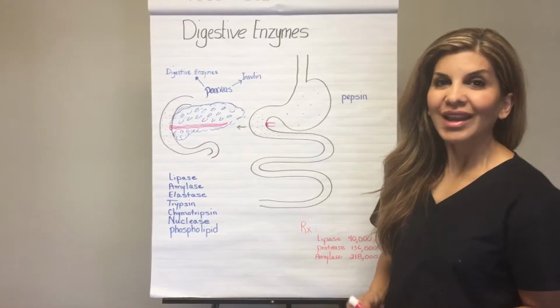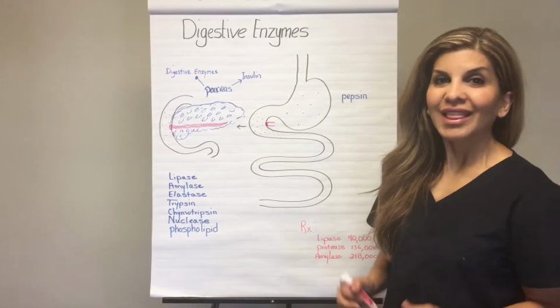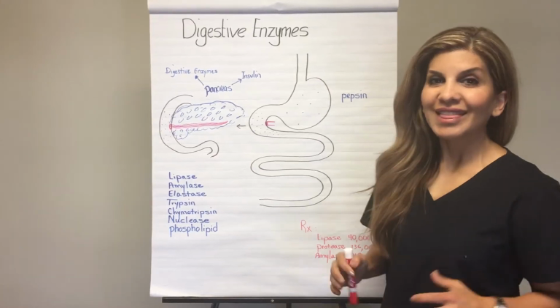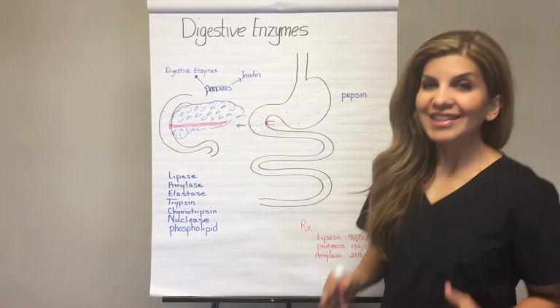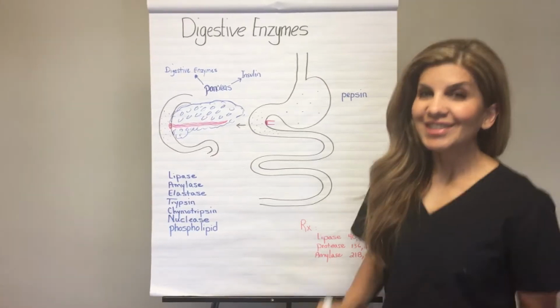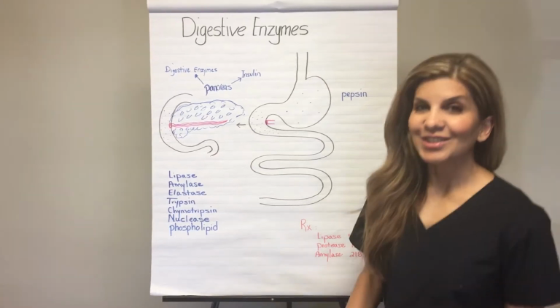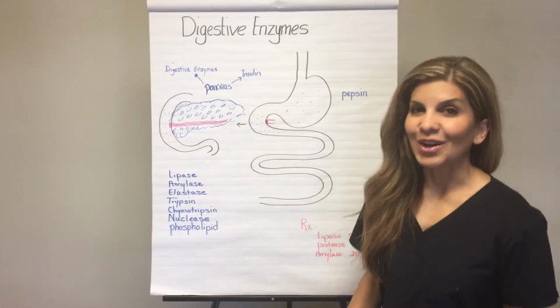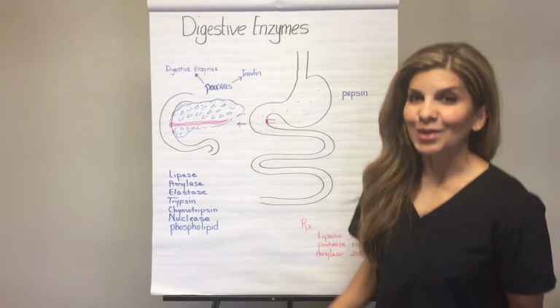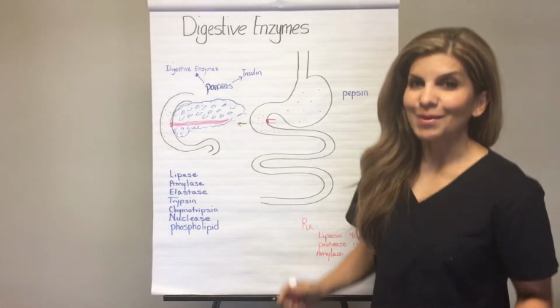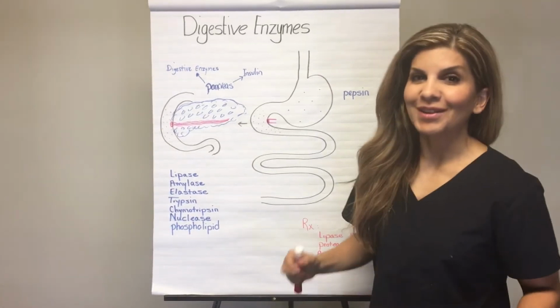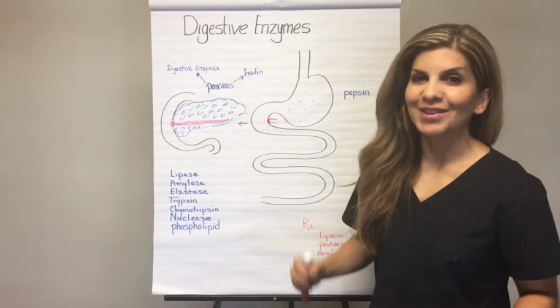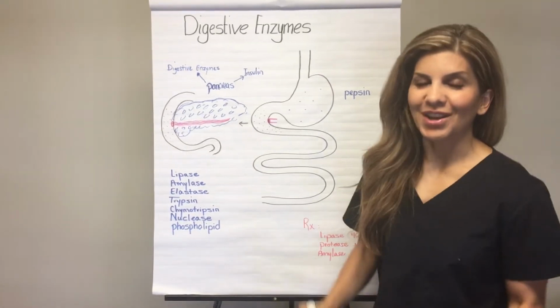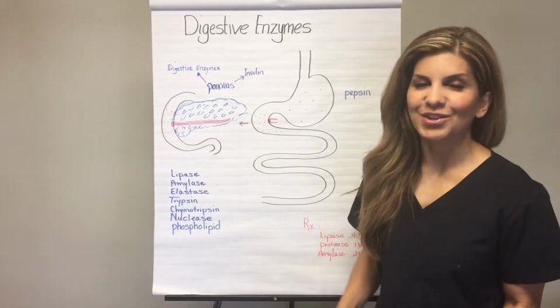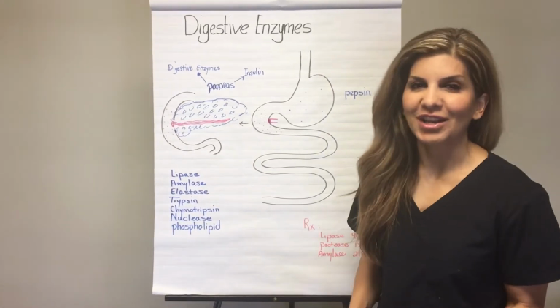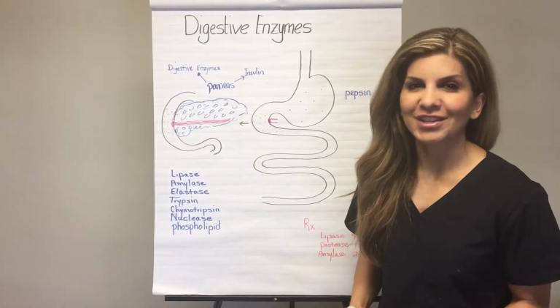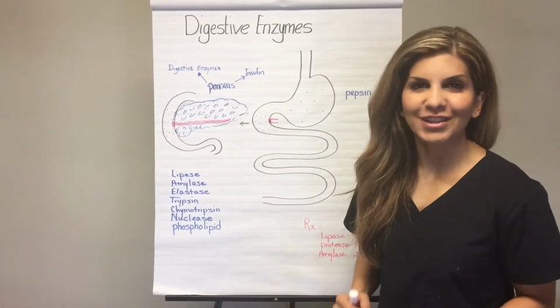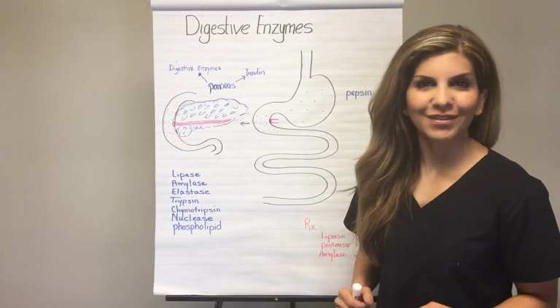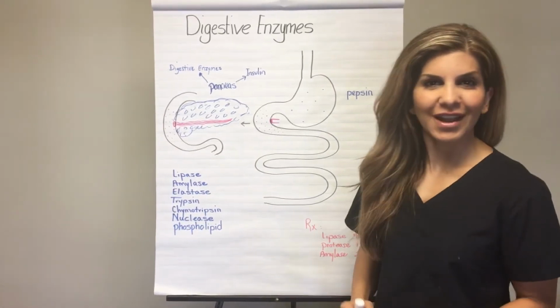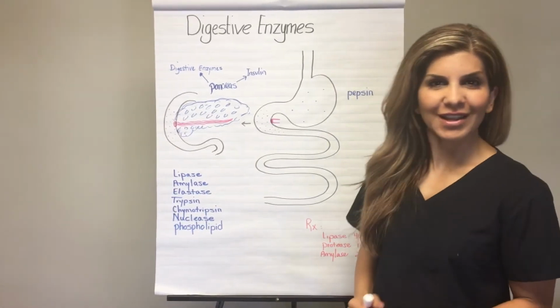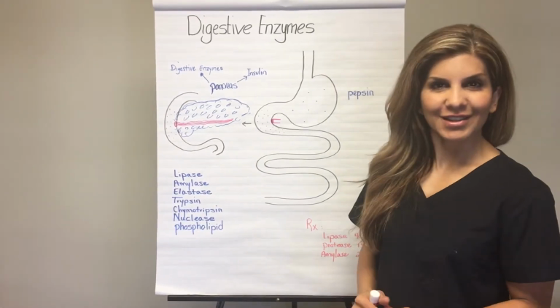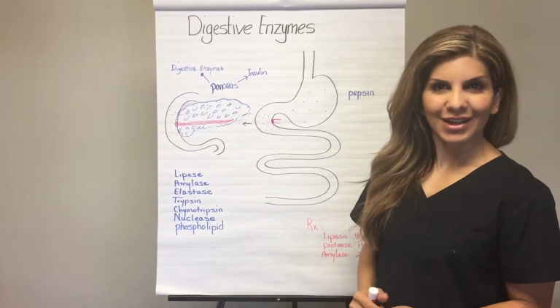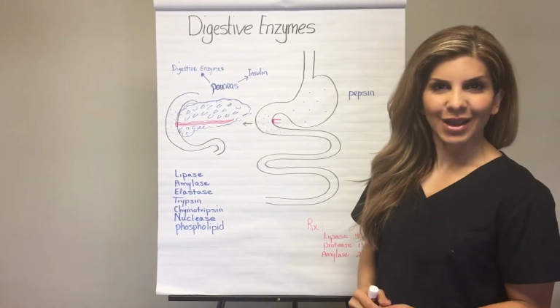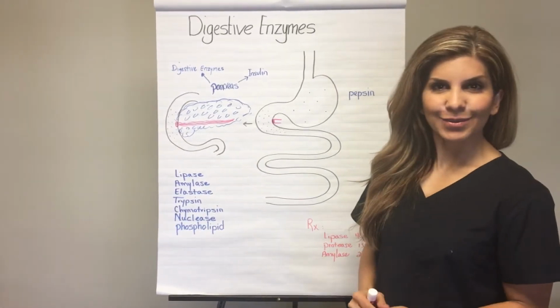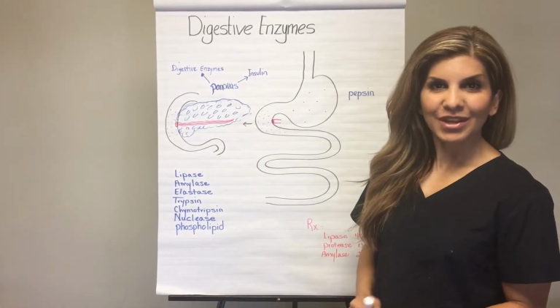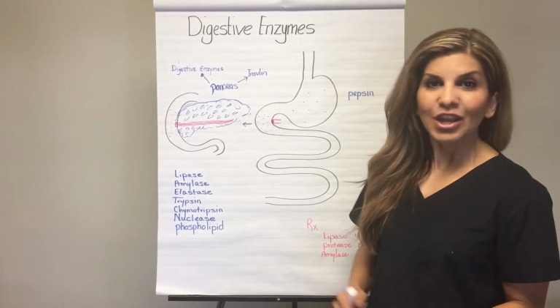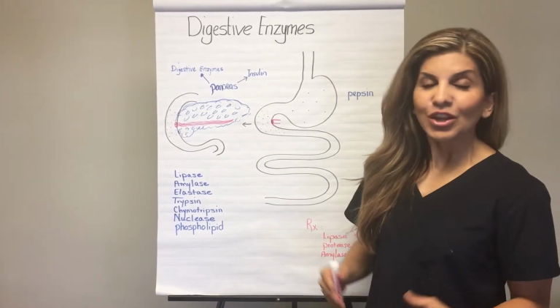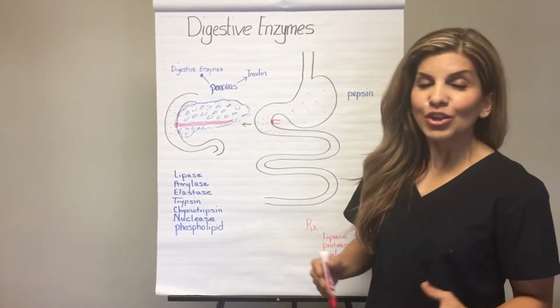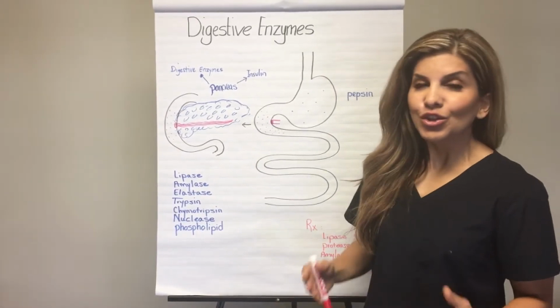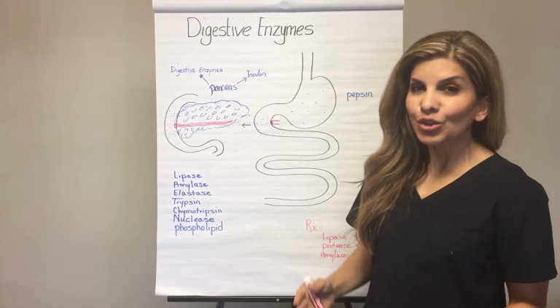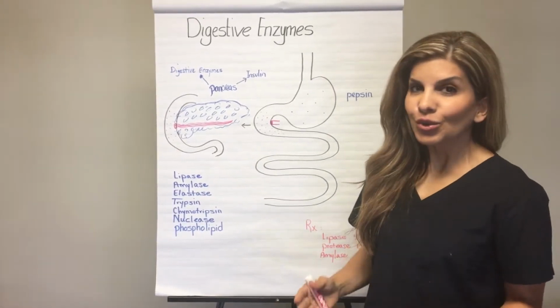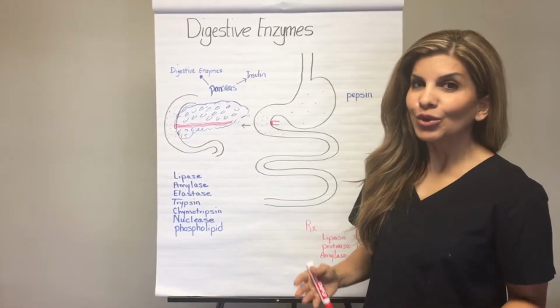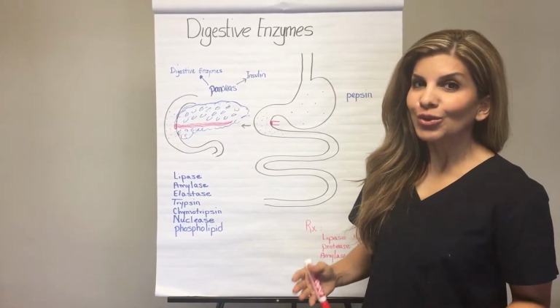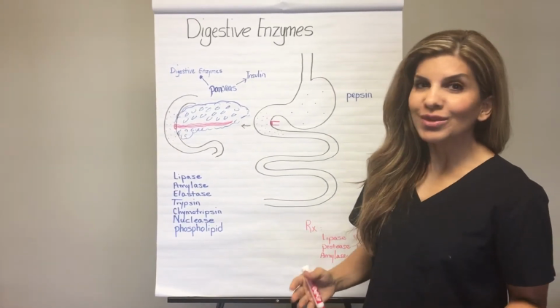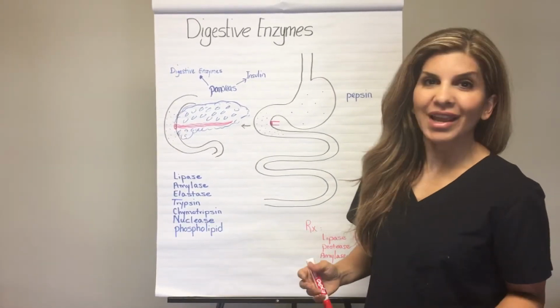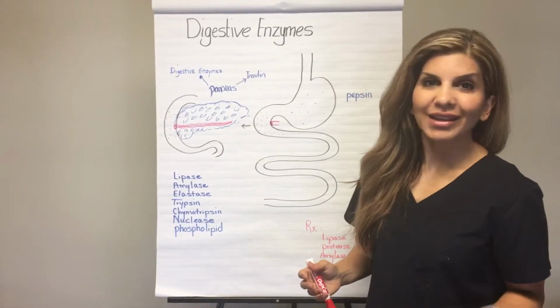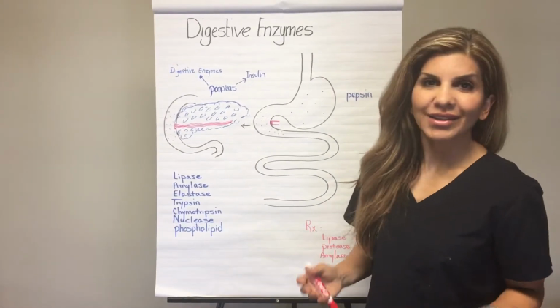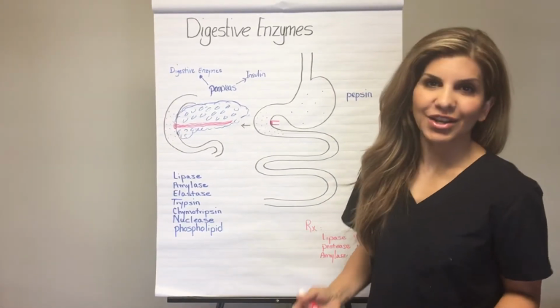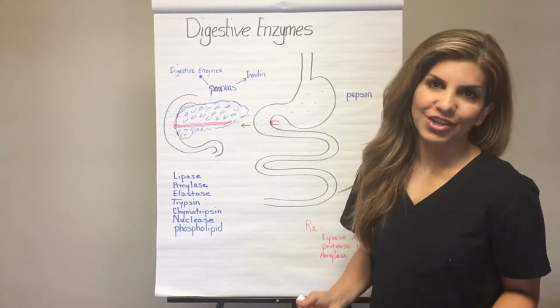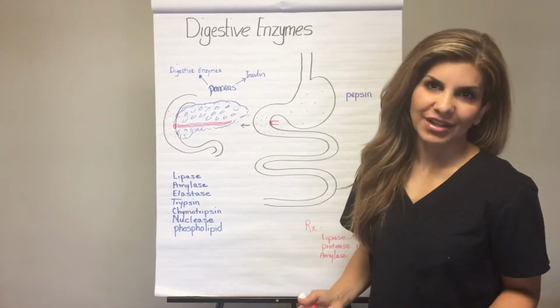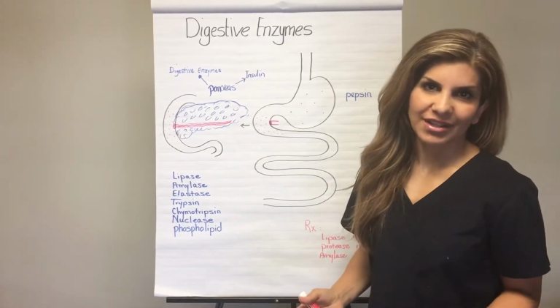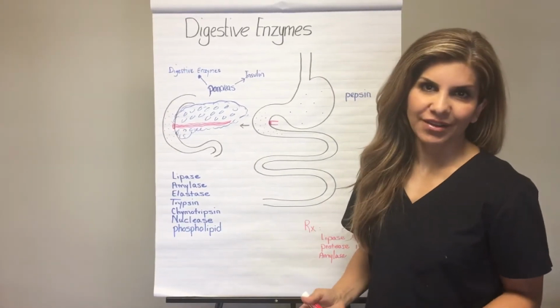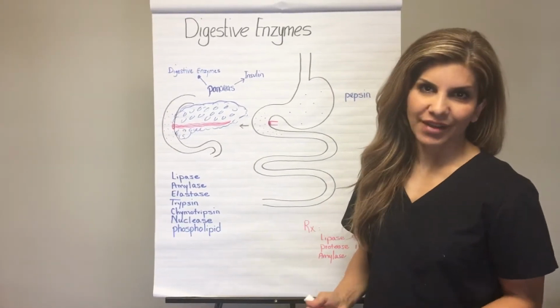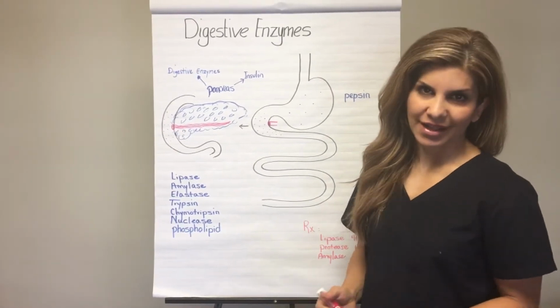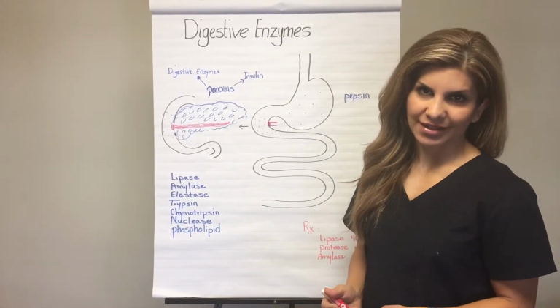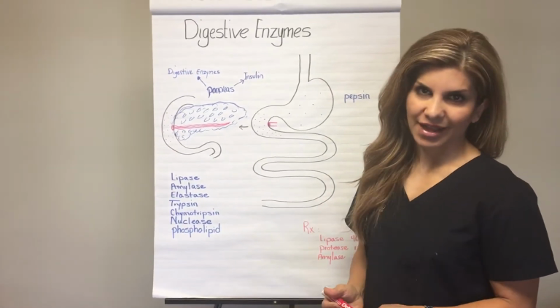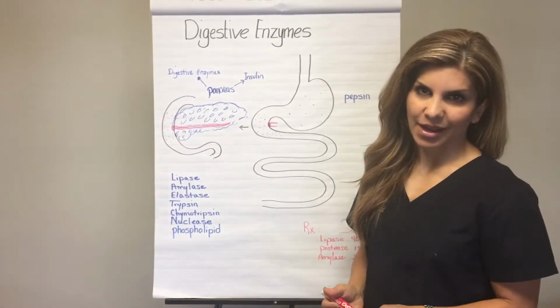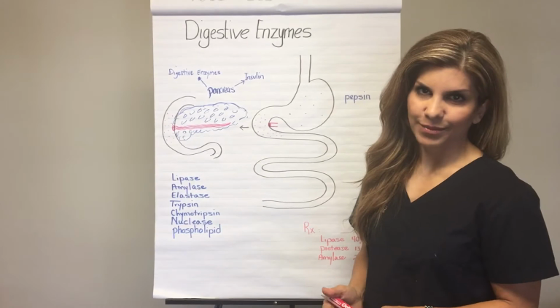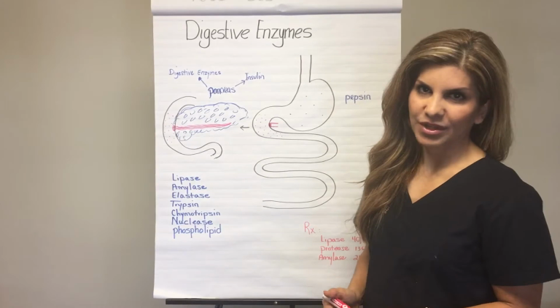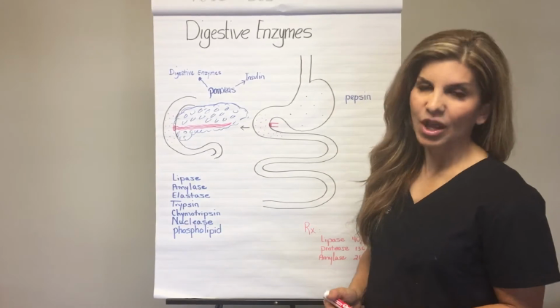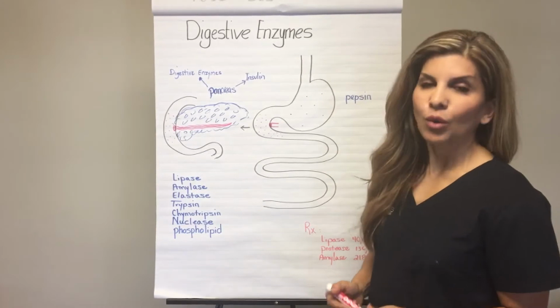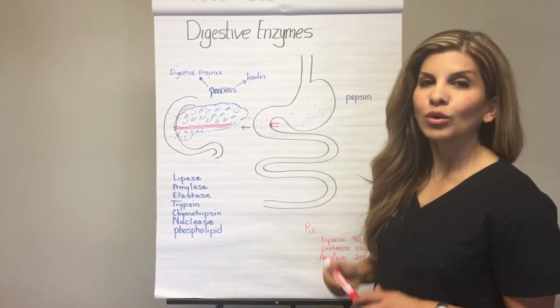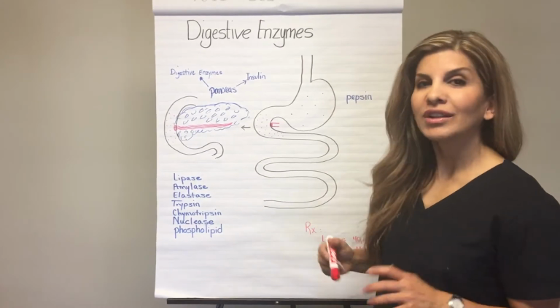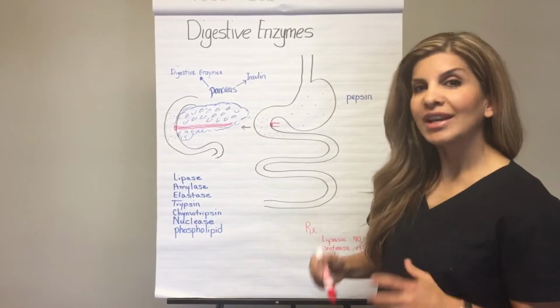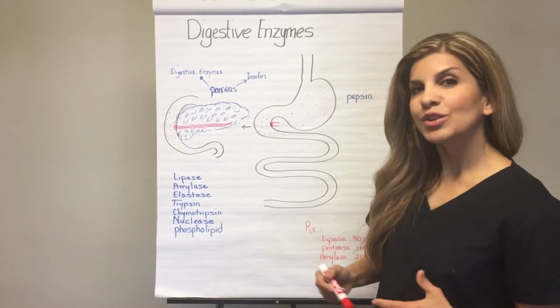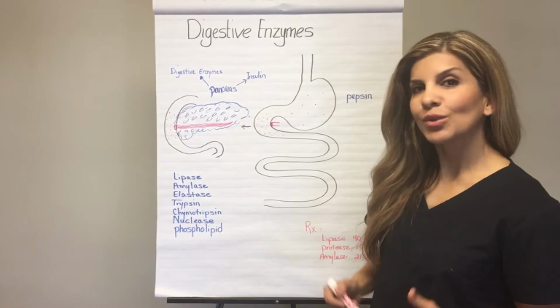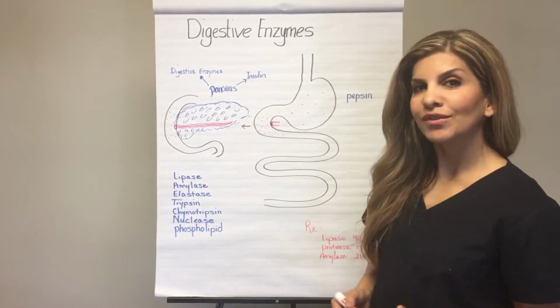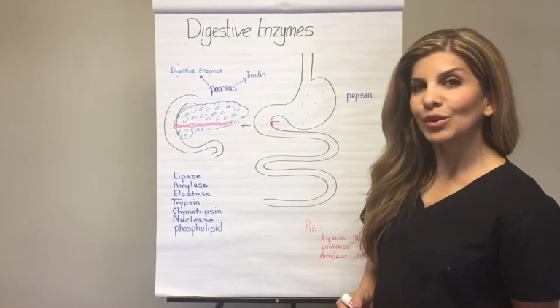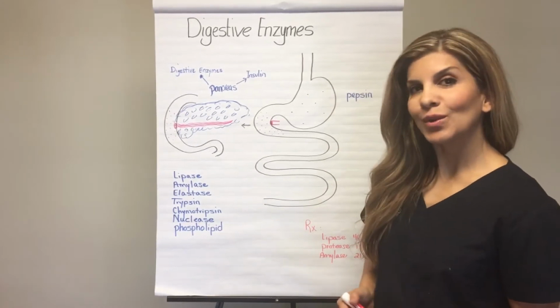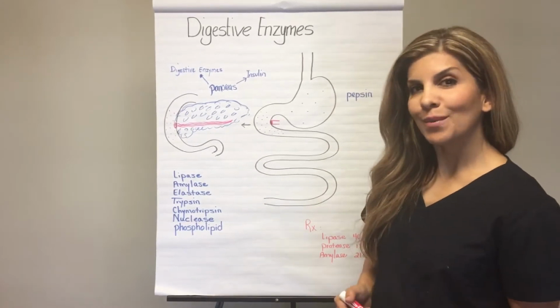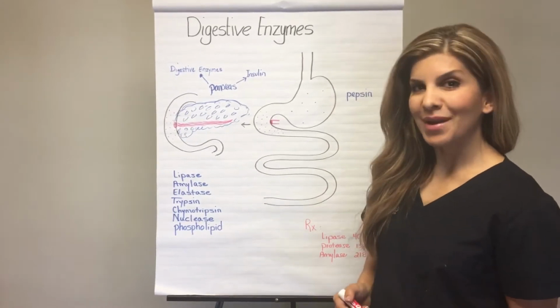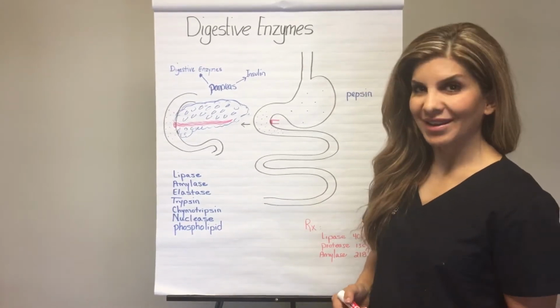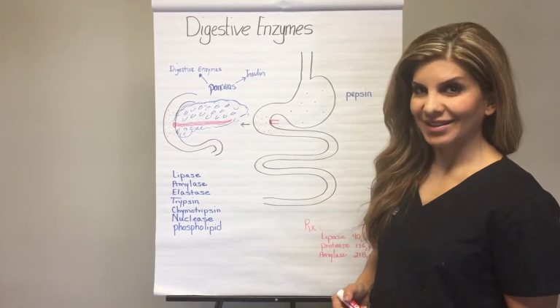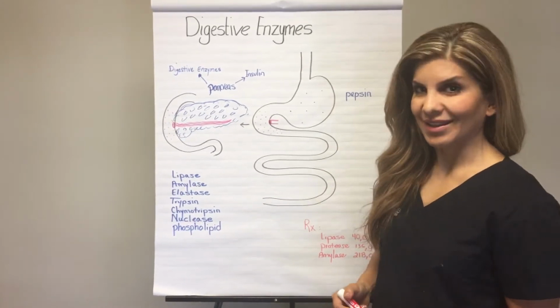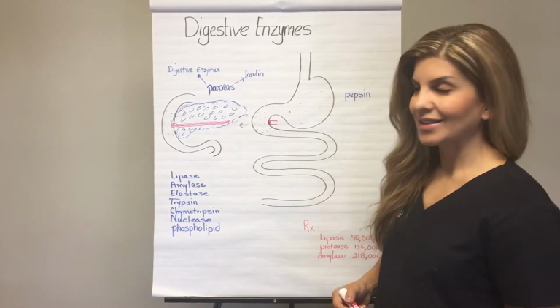Let's talk about digestive enzymes. Should you take digestive enzymes? Let's review the basics.